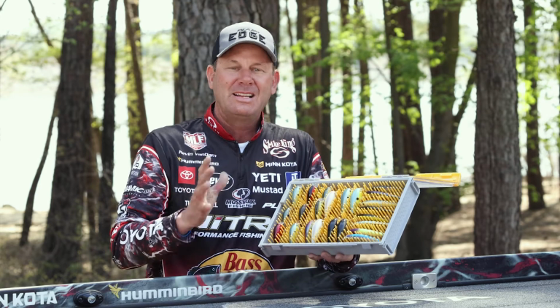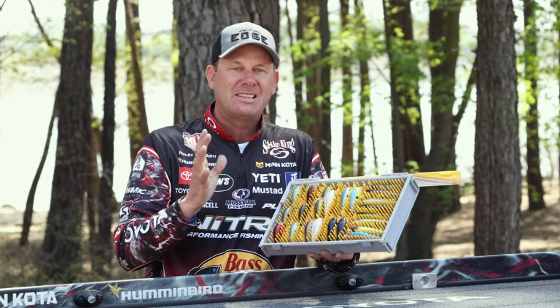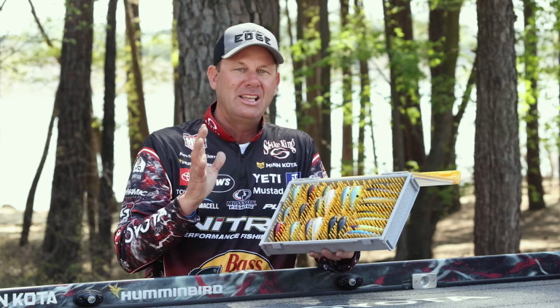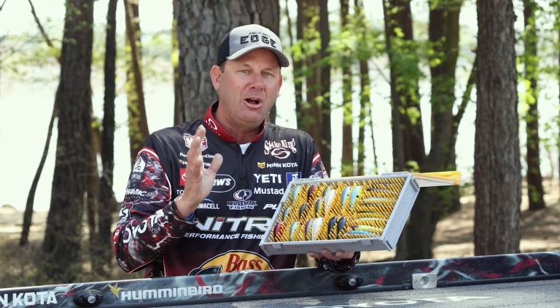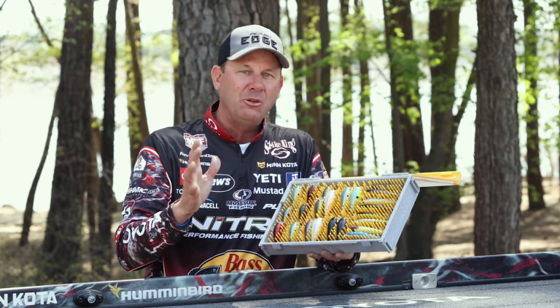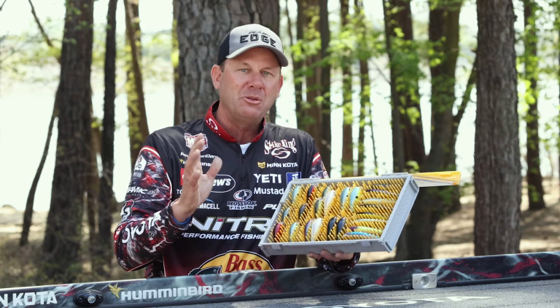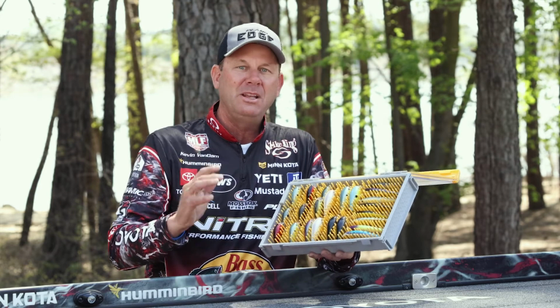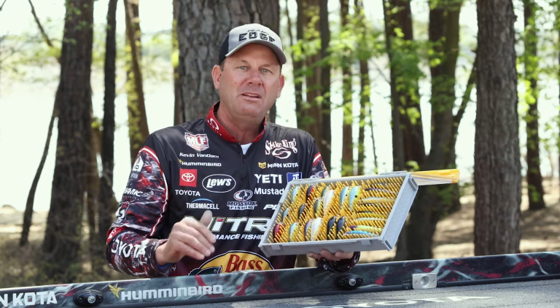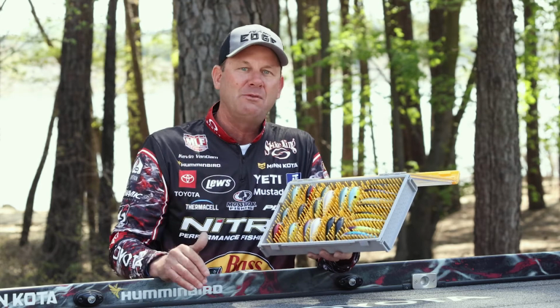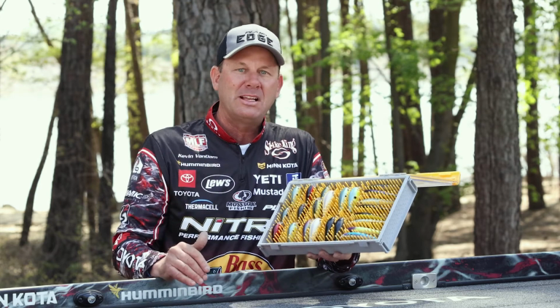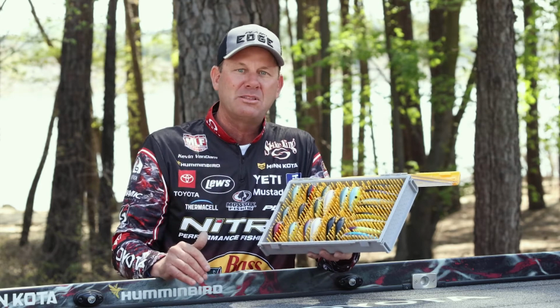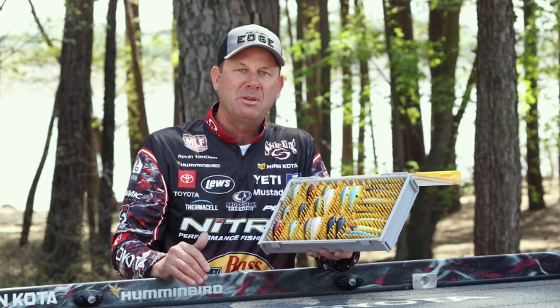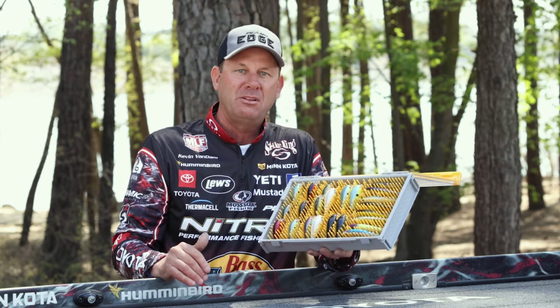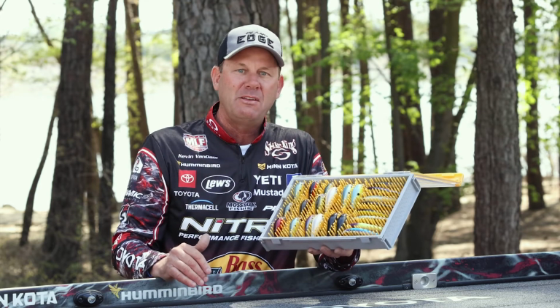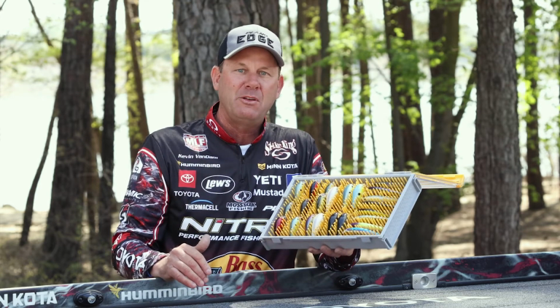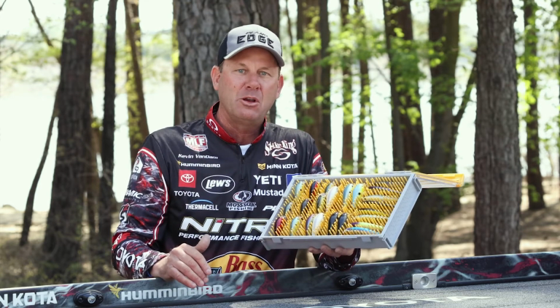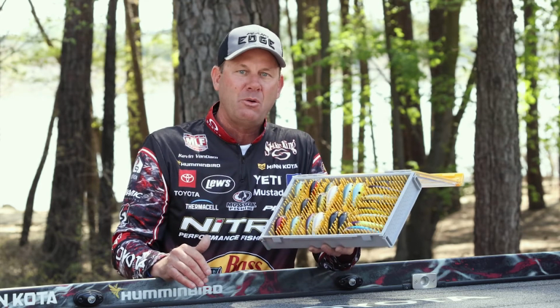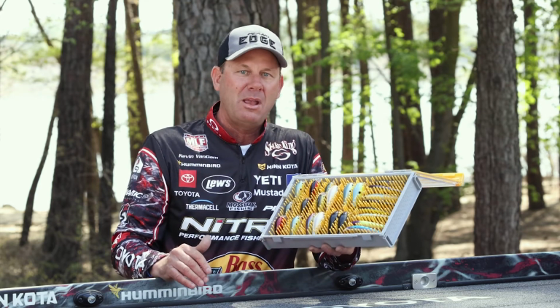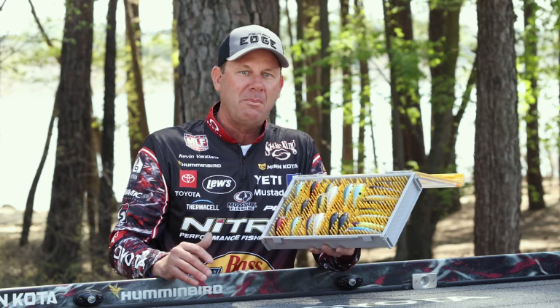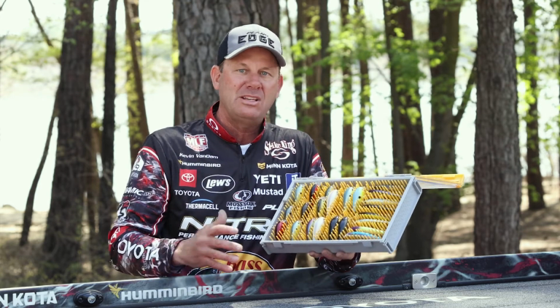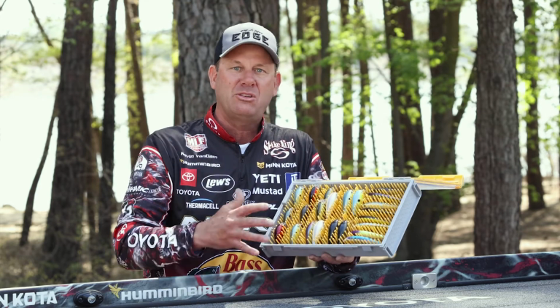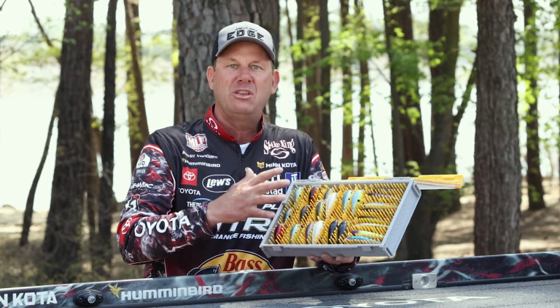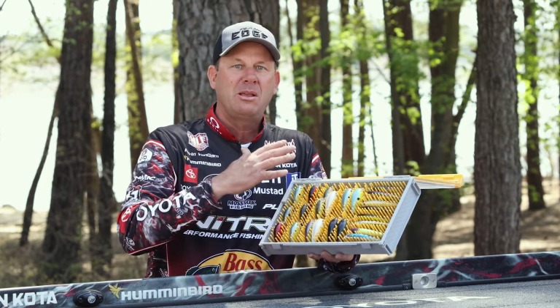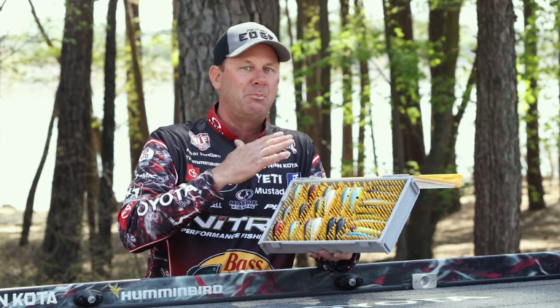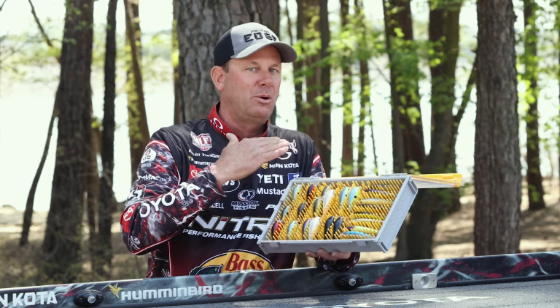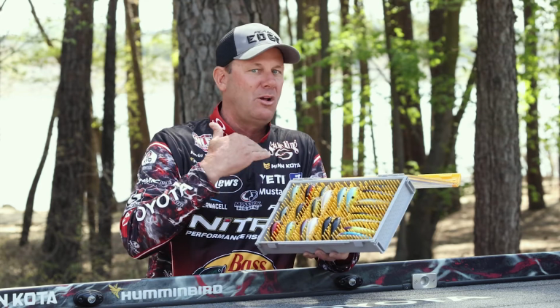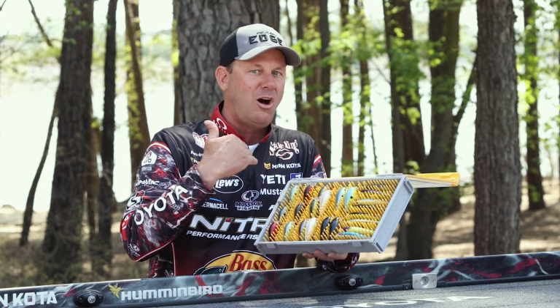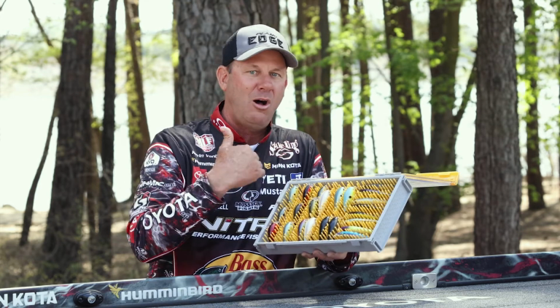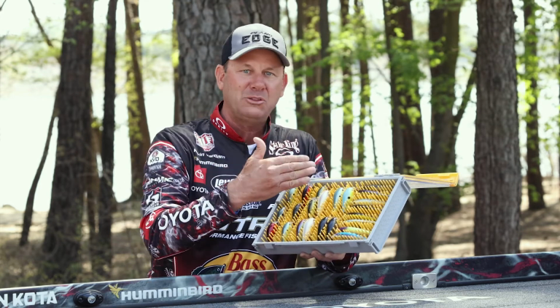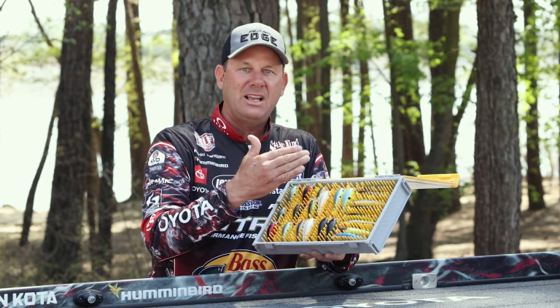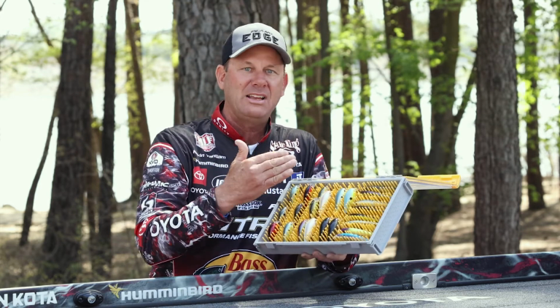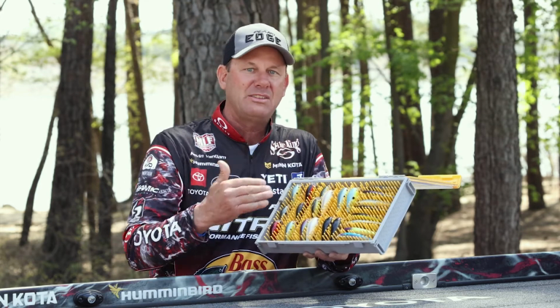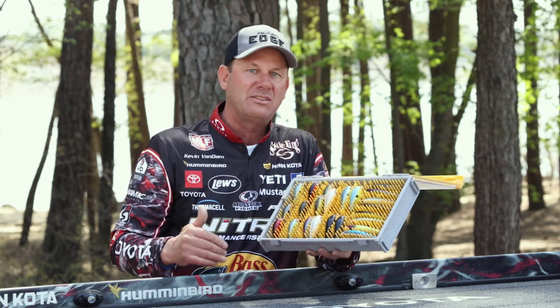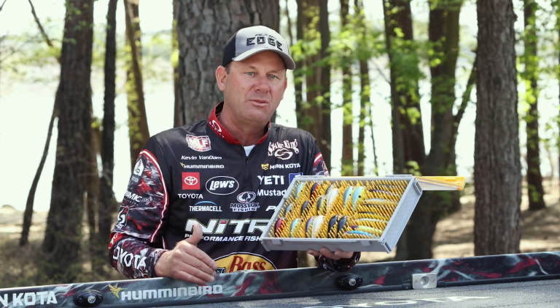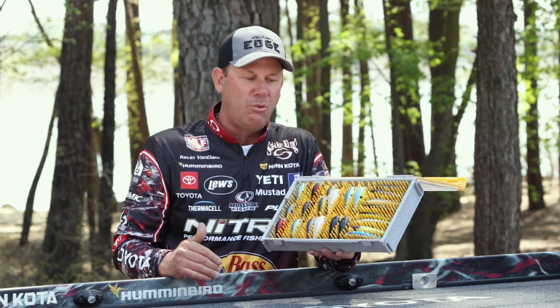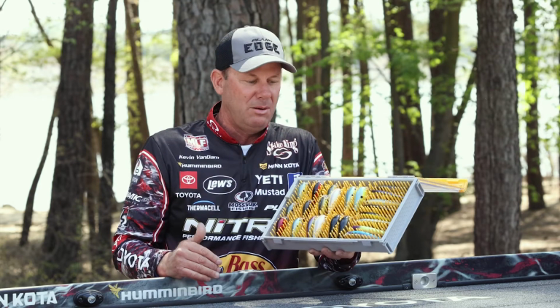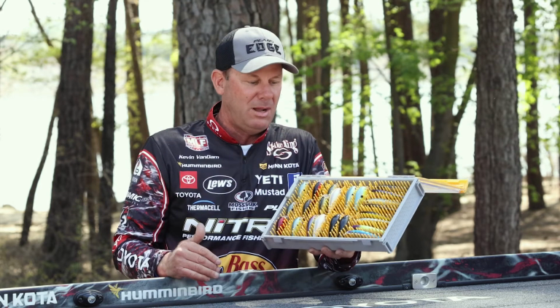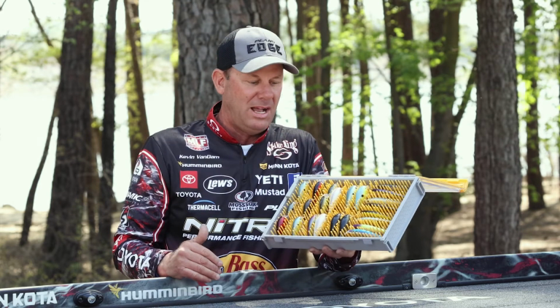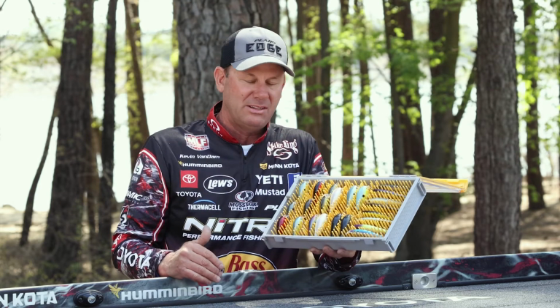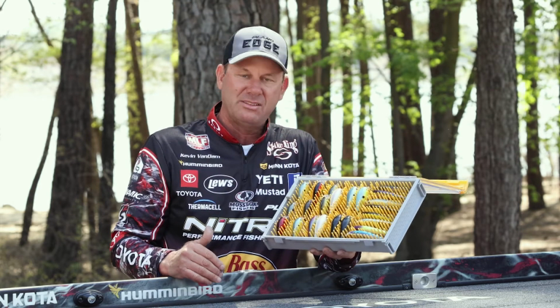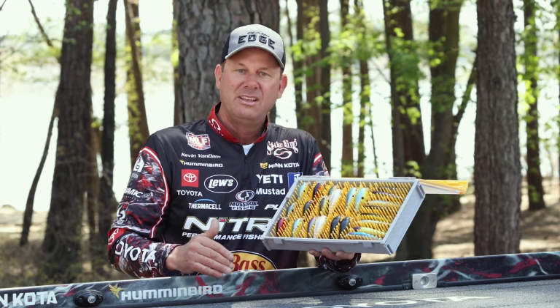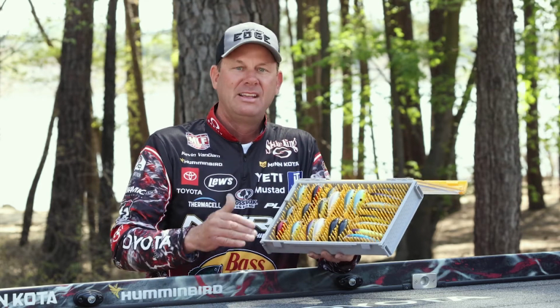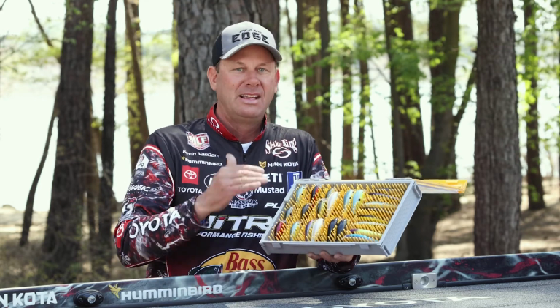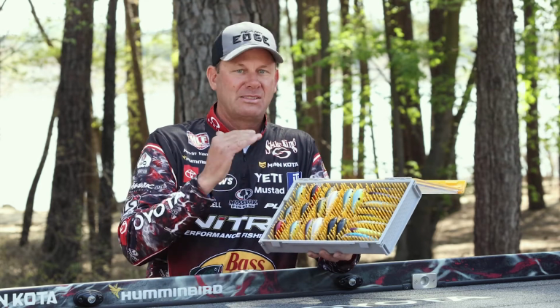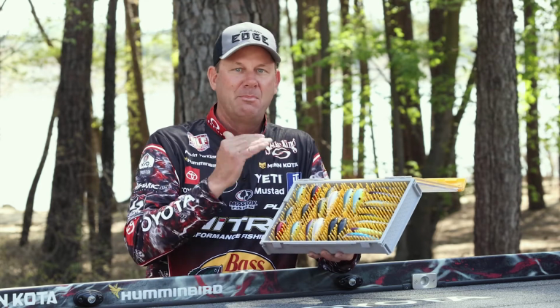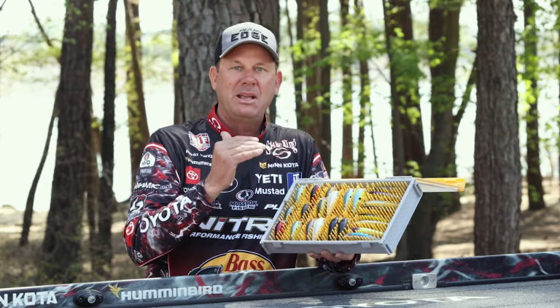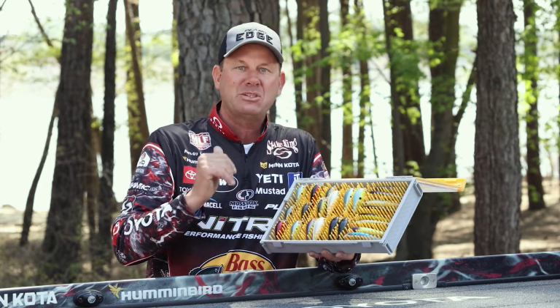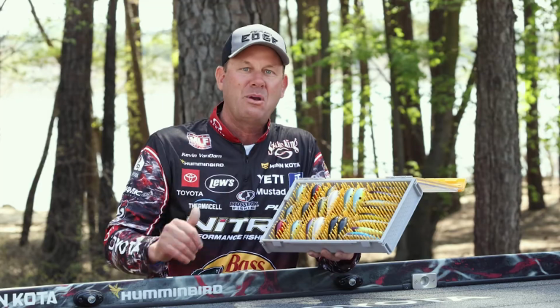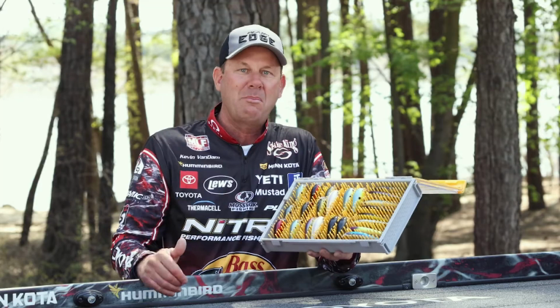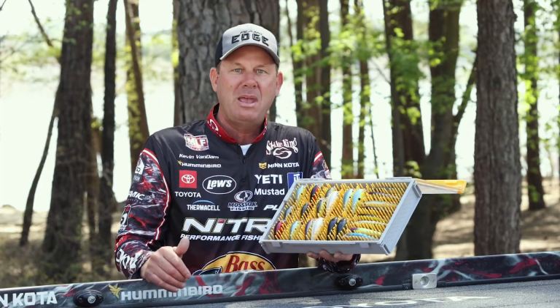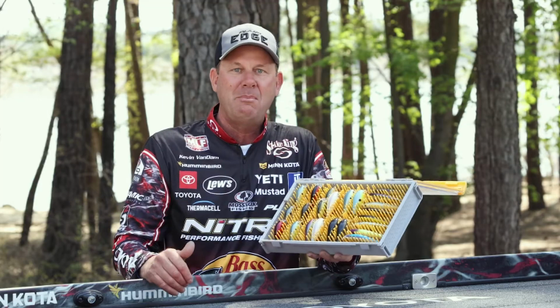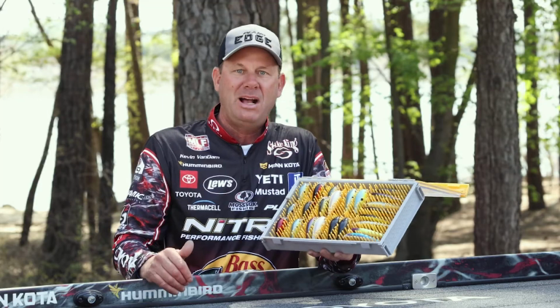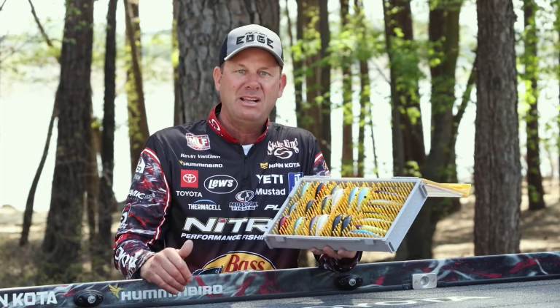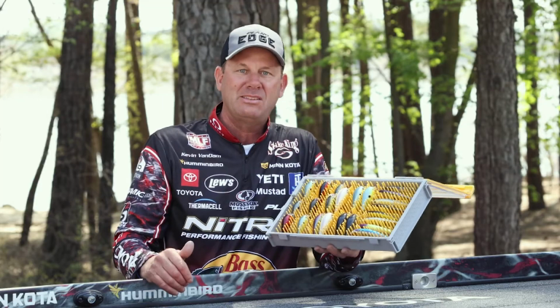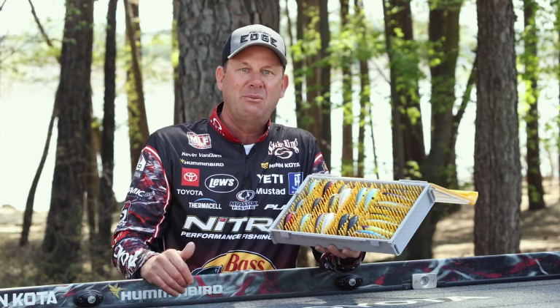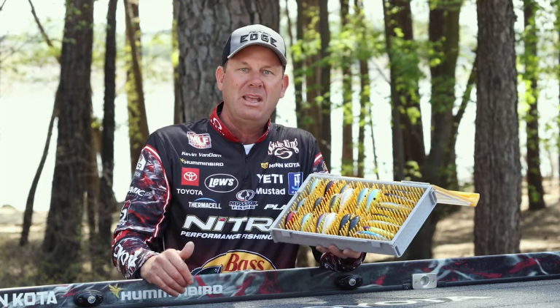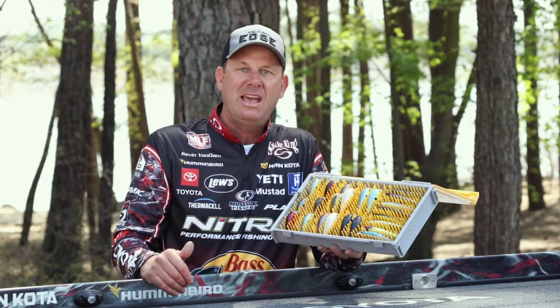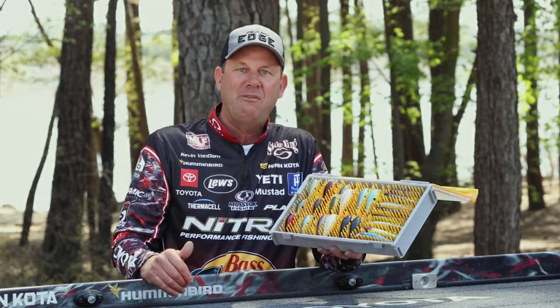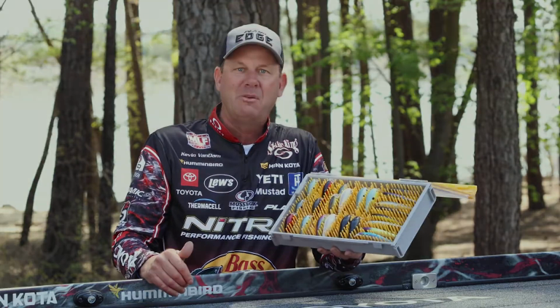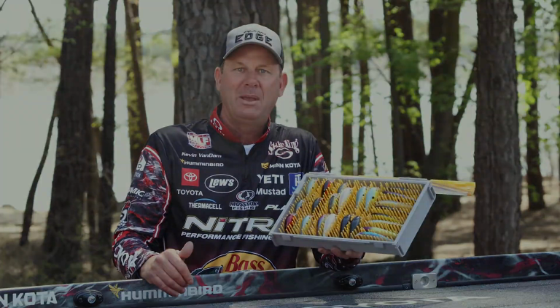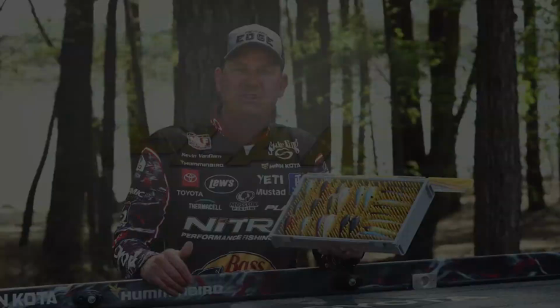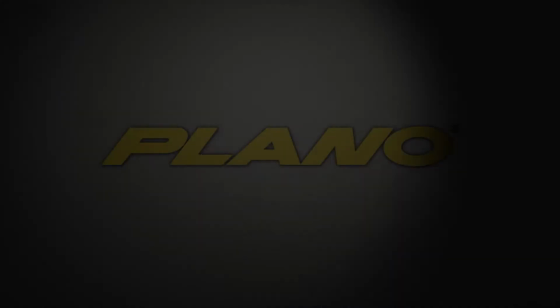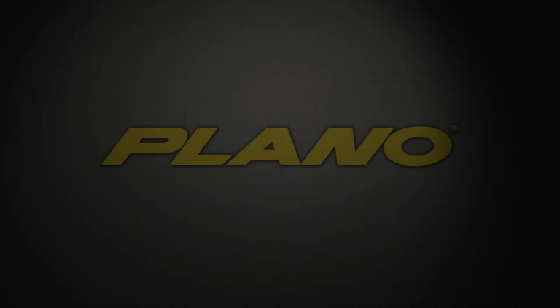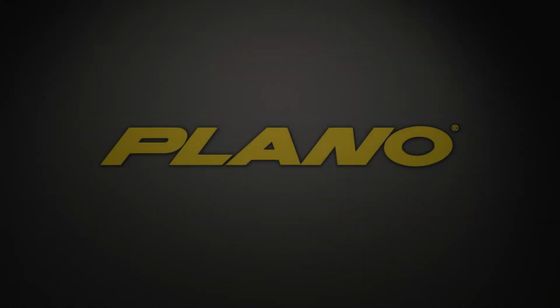It's the ultimate in flexibility for your crankbait, so you can put all sizes in one box. It's the best crankbait box that we have from Edge Flex.